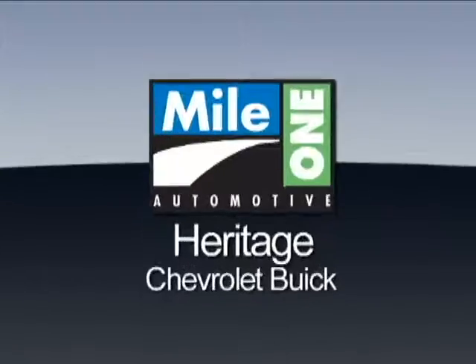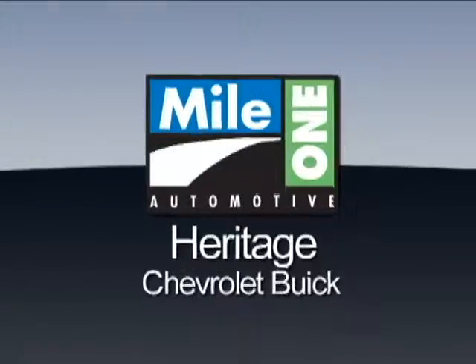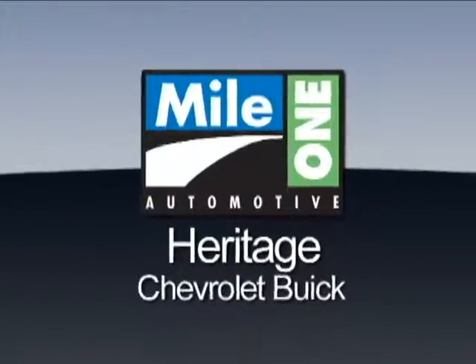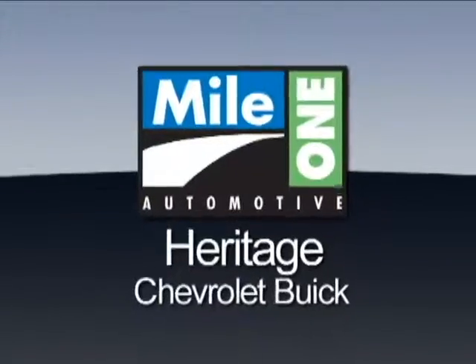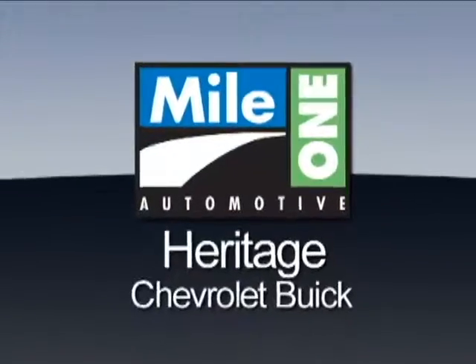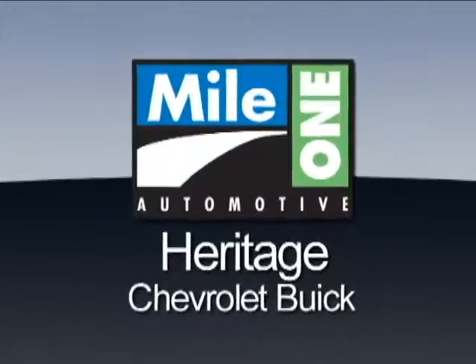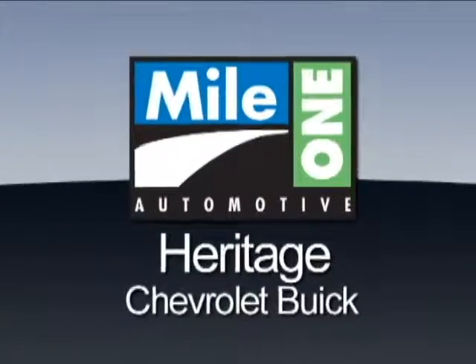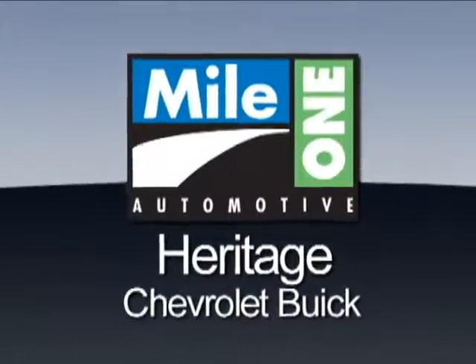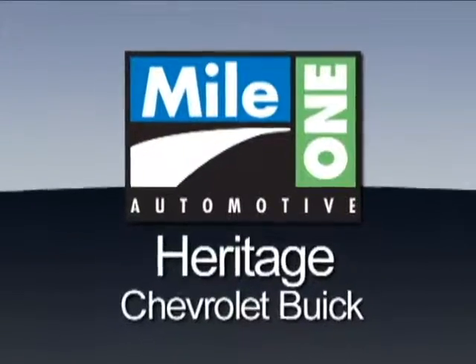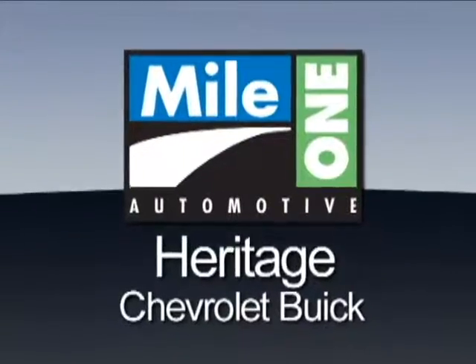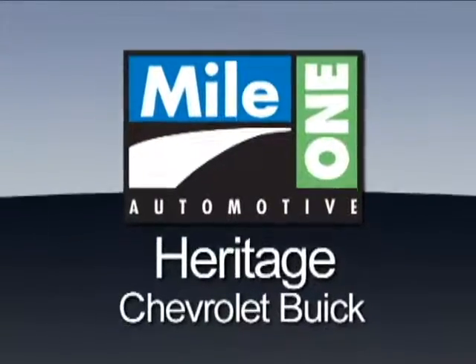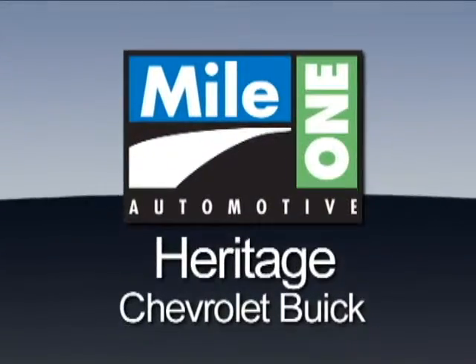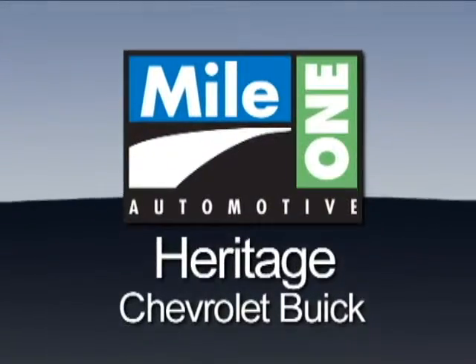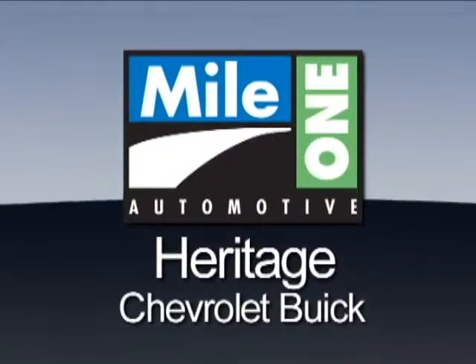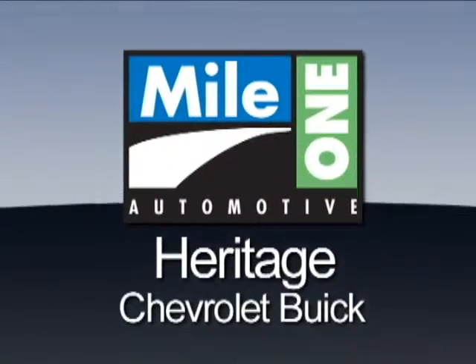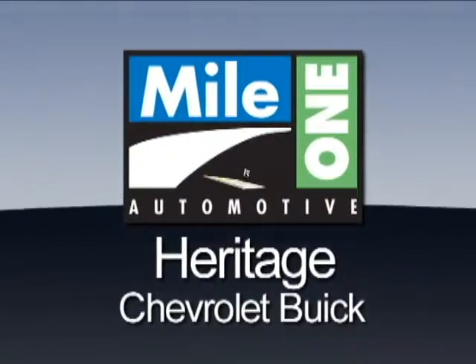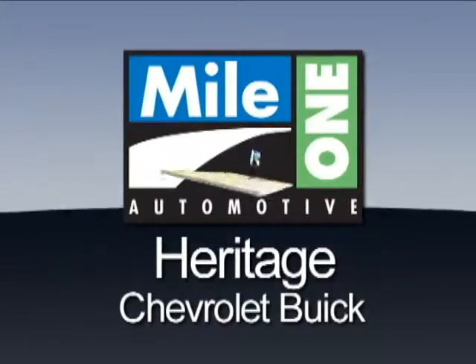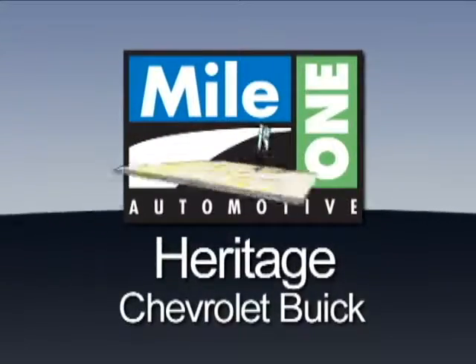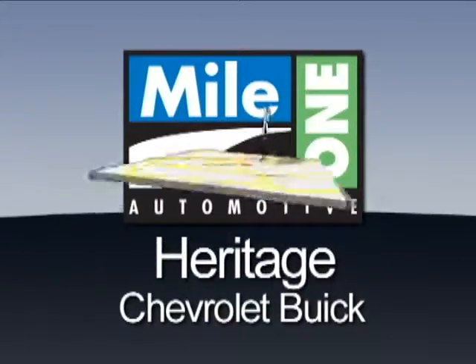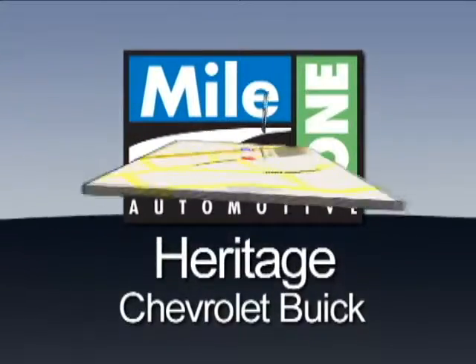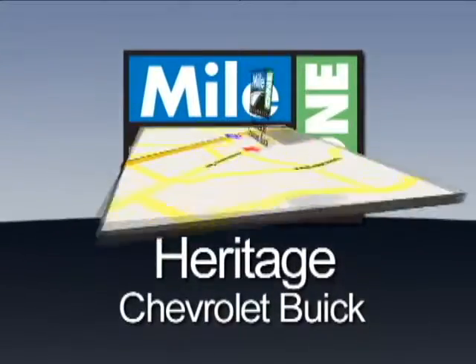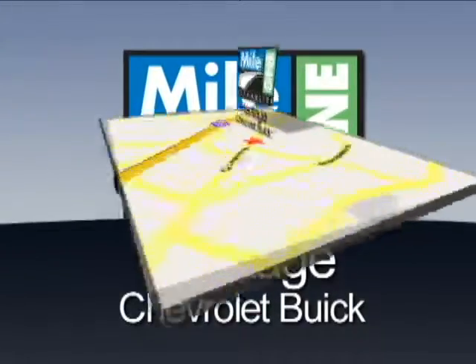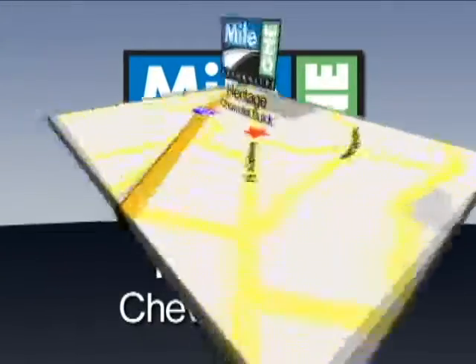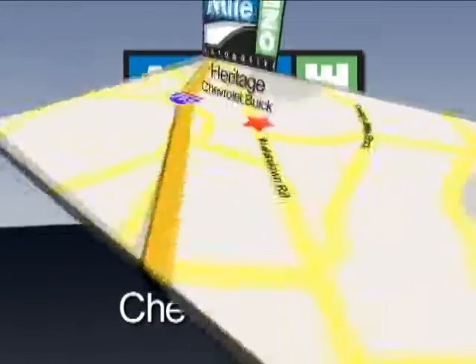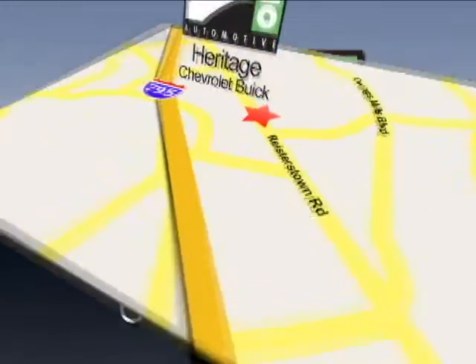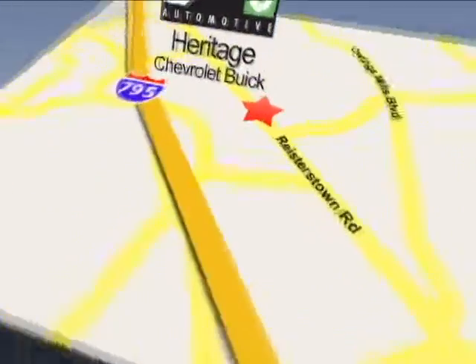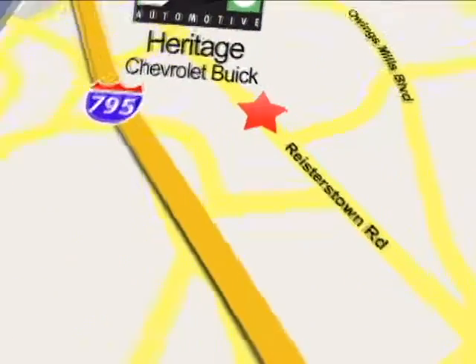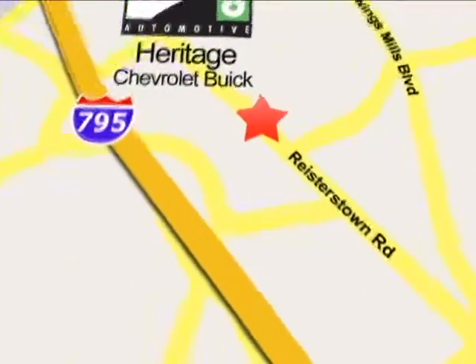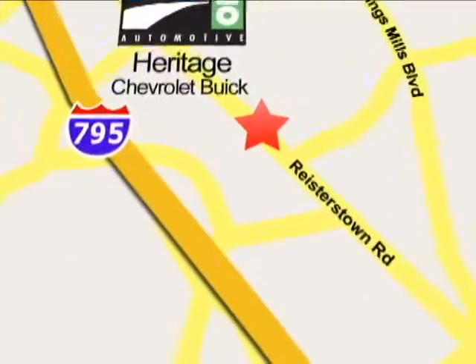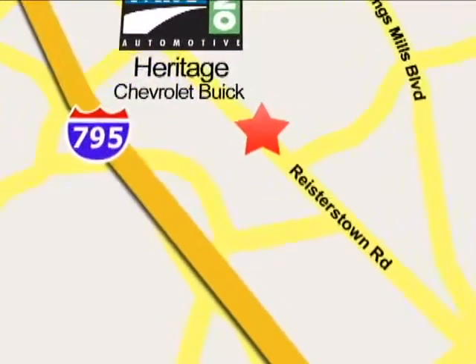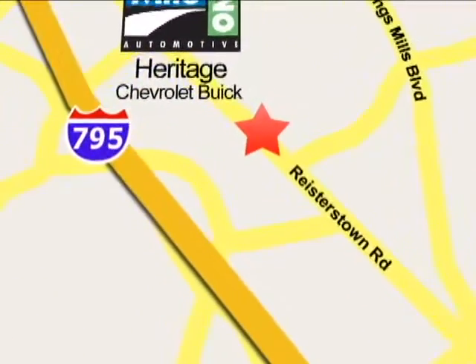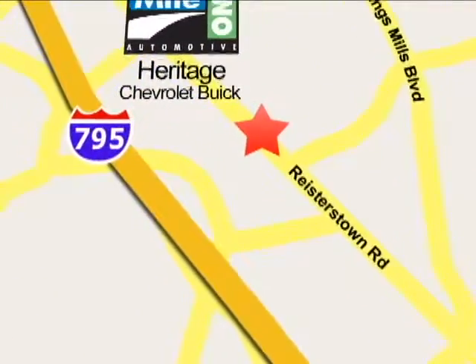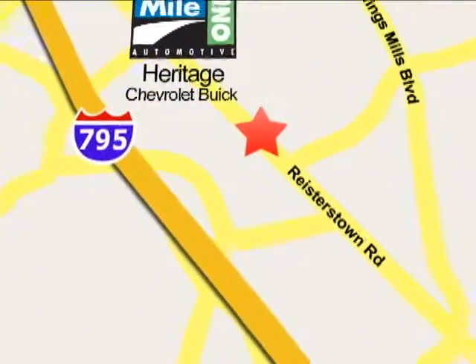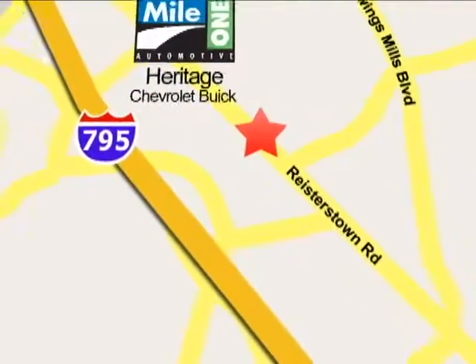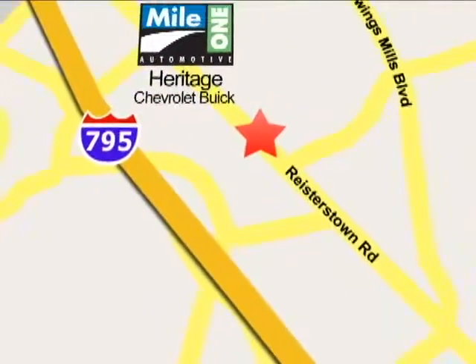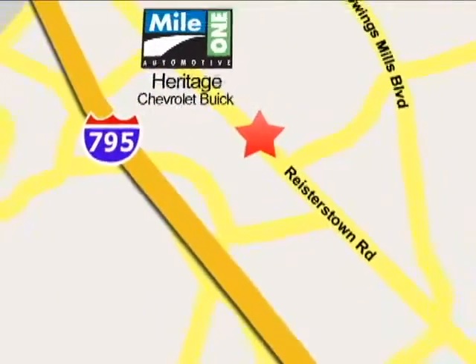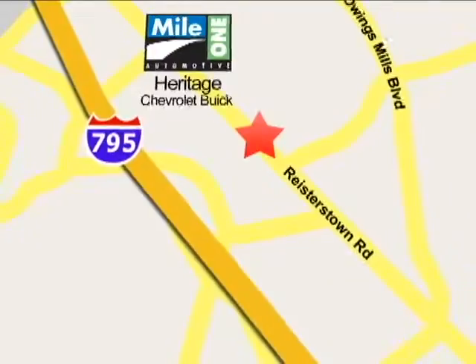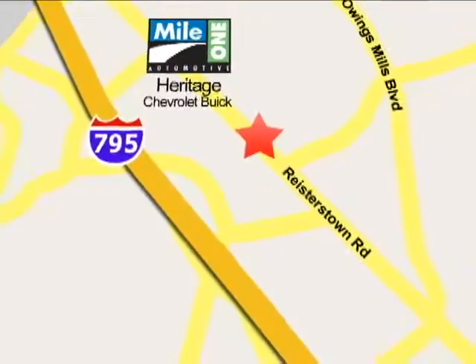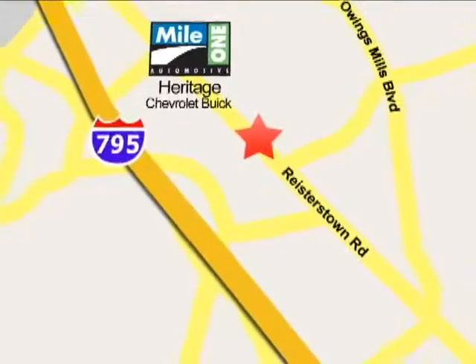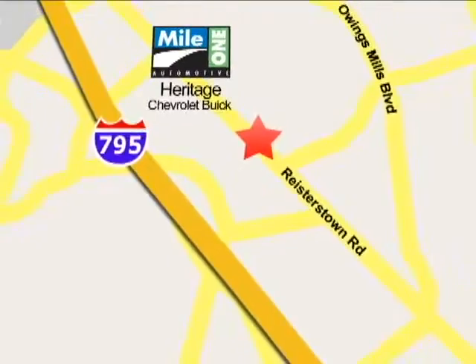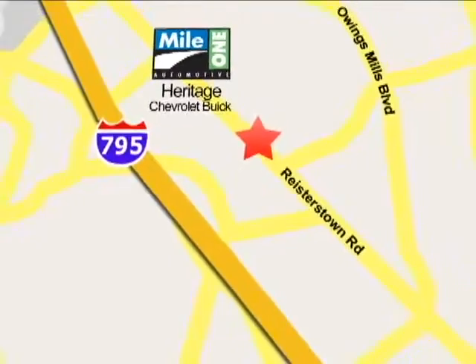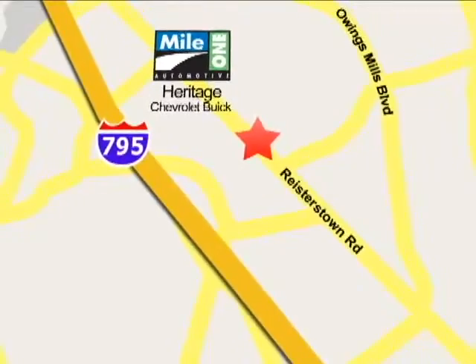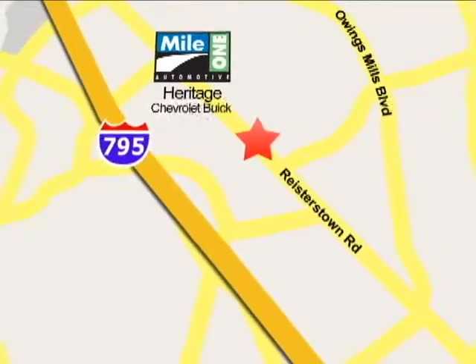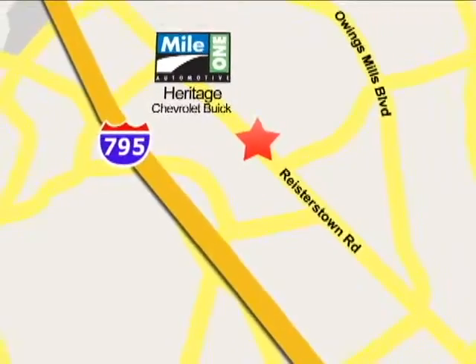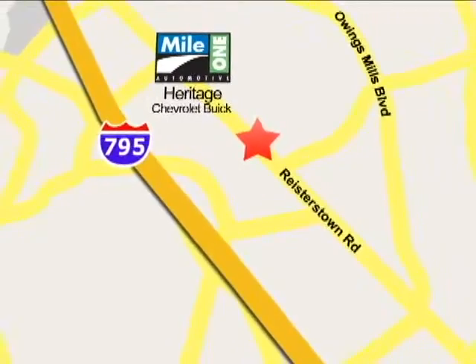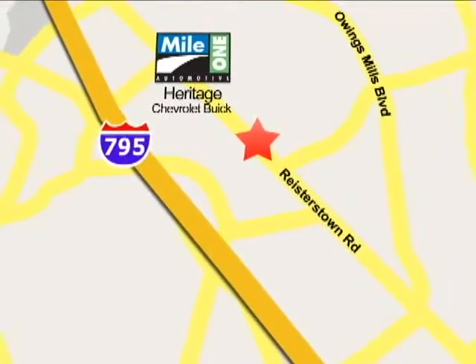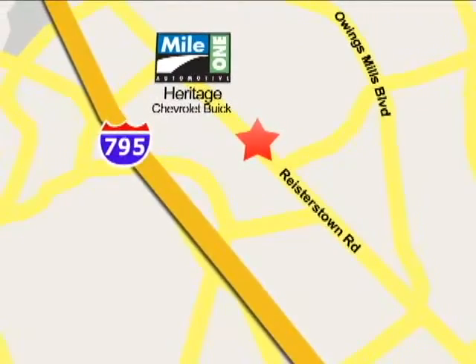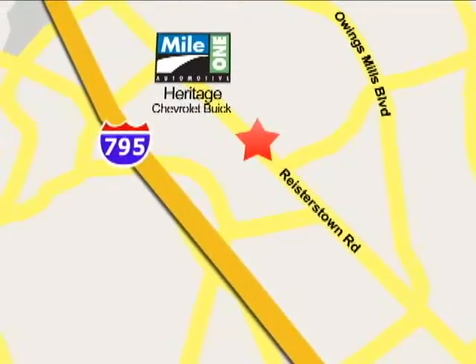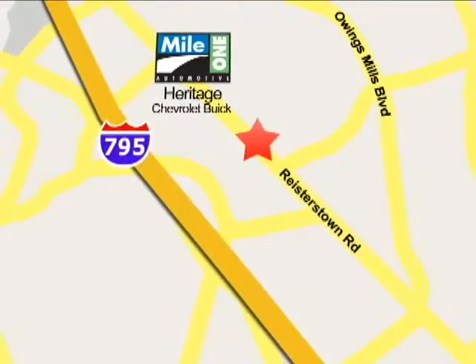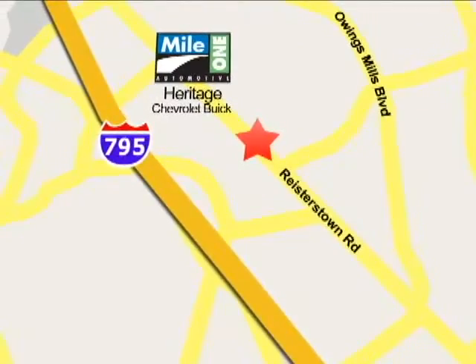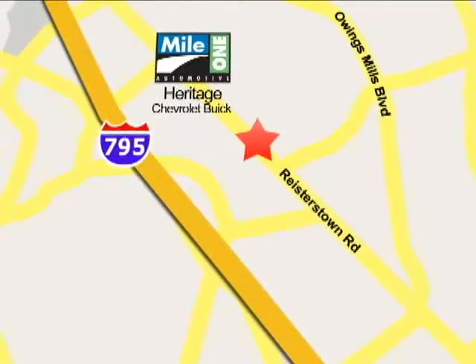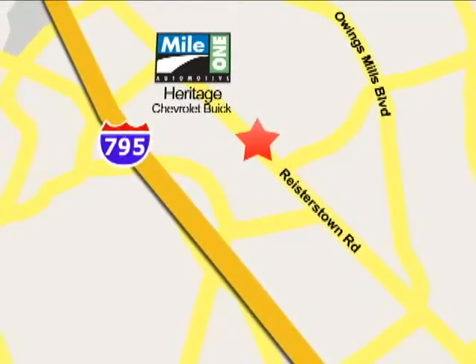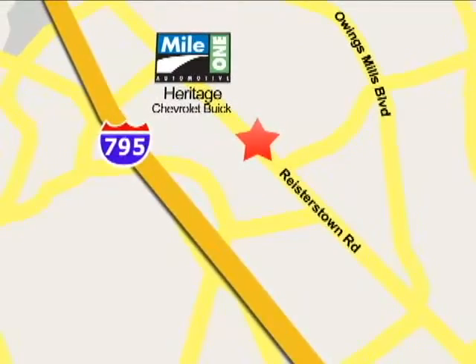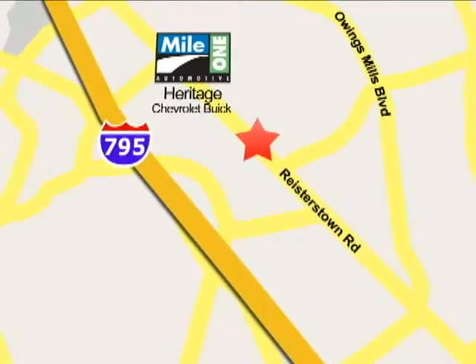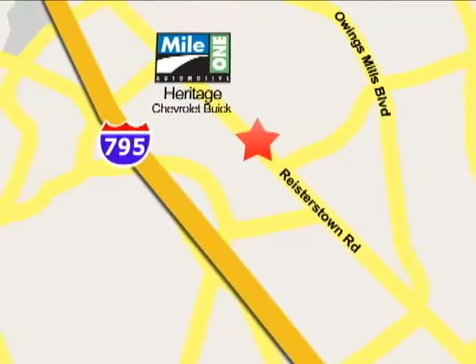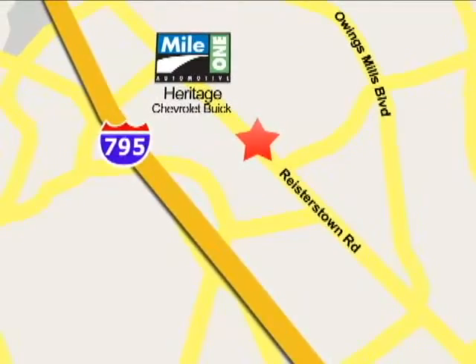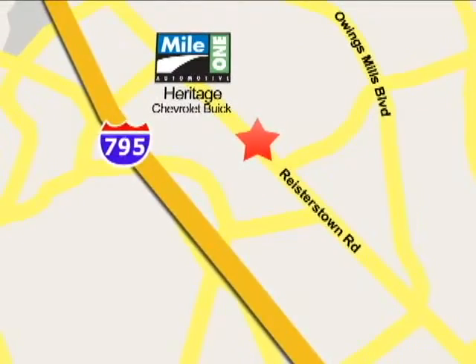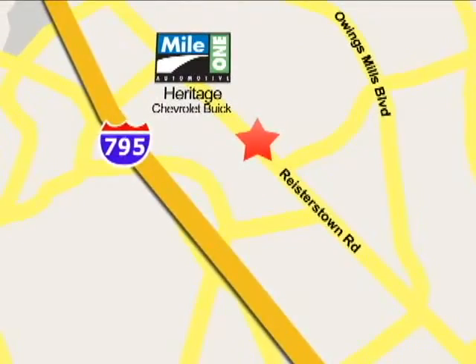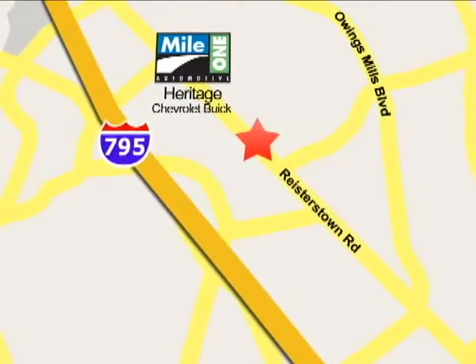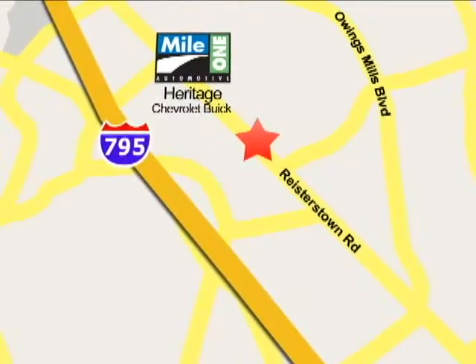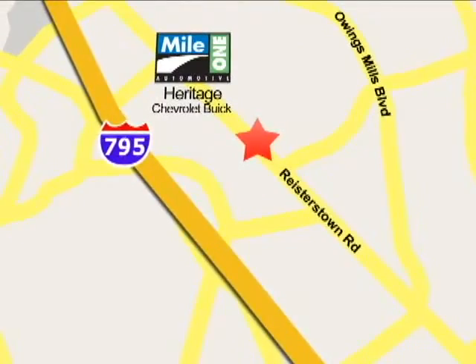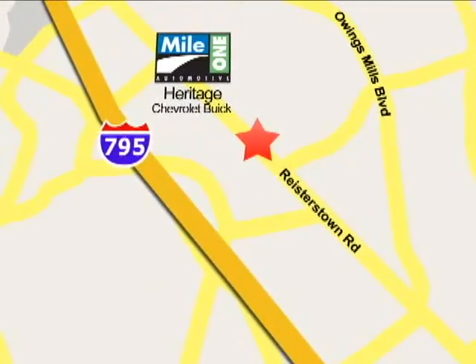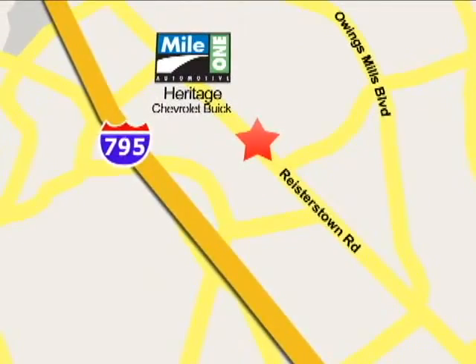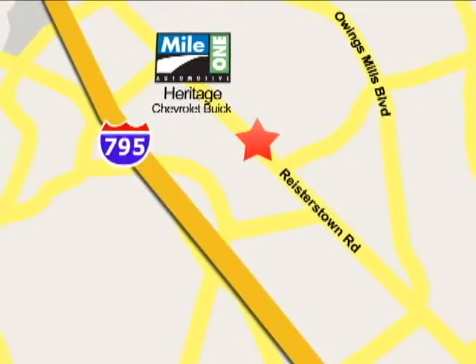Mile One Heritage Chevrolet Buick, conveniently located at 11234 Reisterstown Road in Owings Mills. We'll be right back.